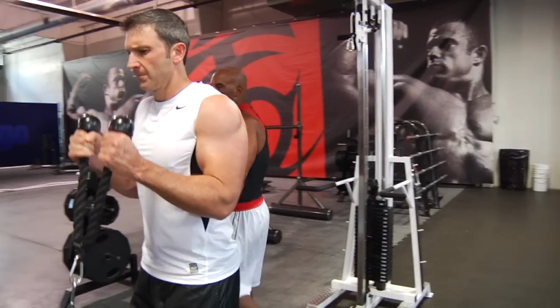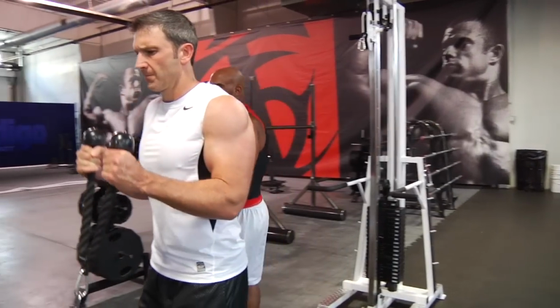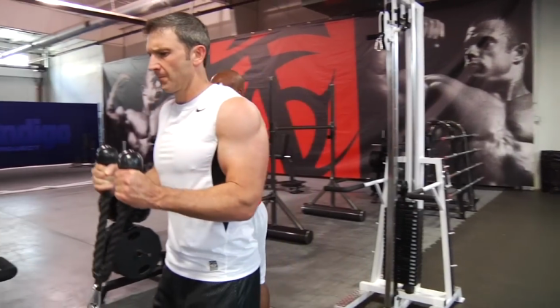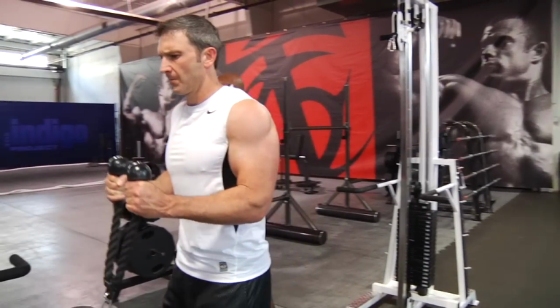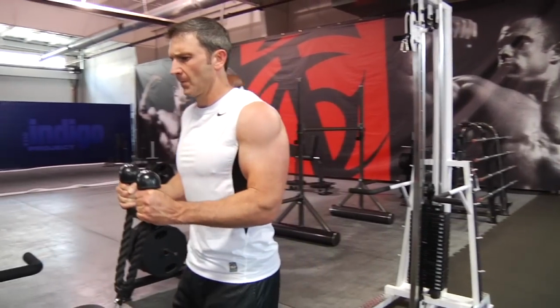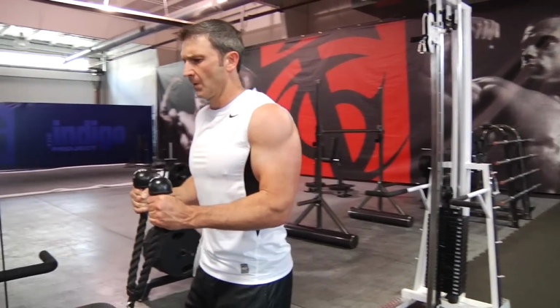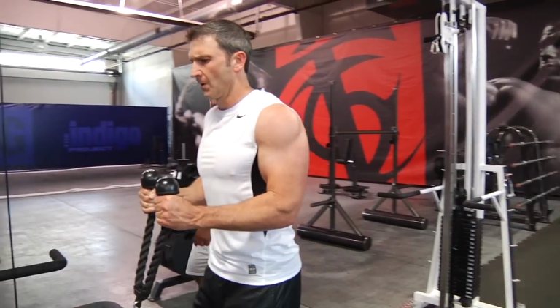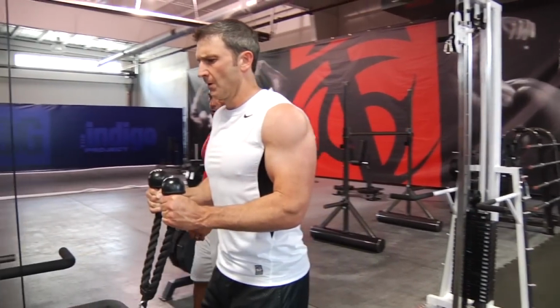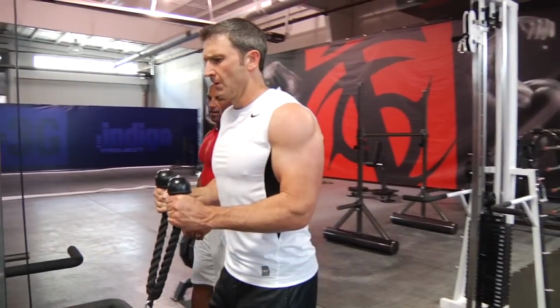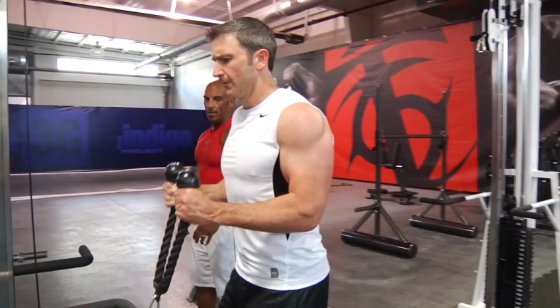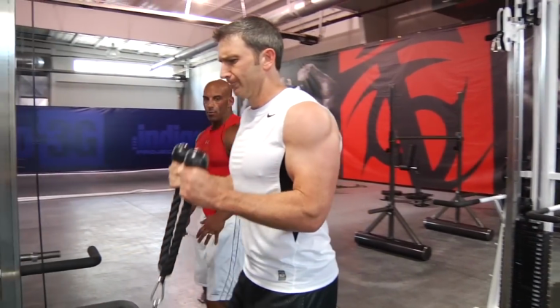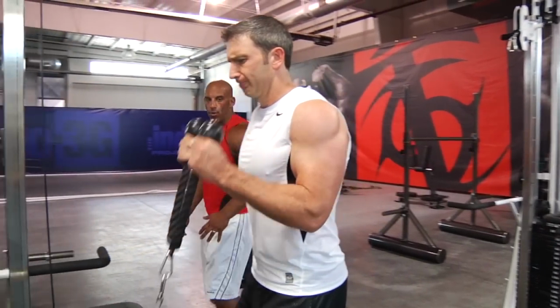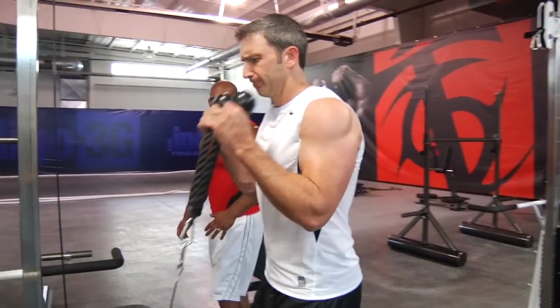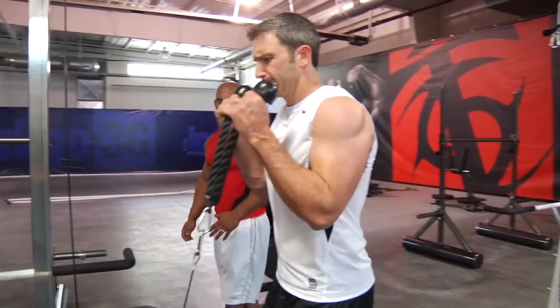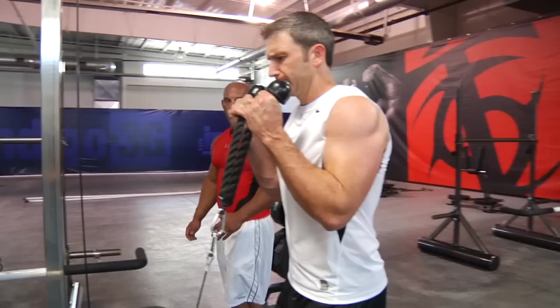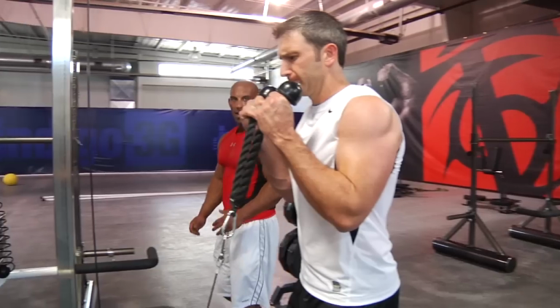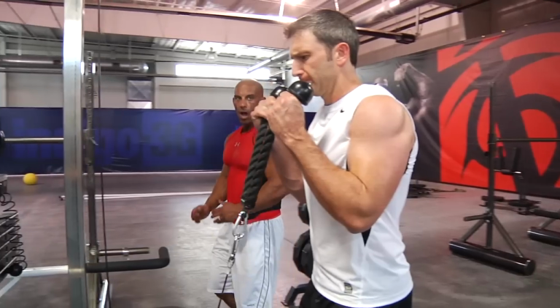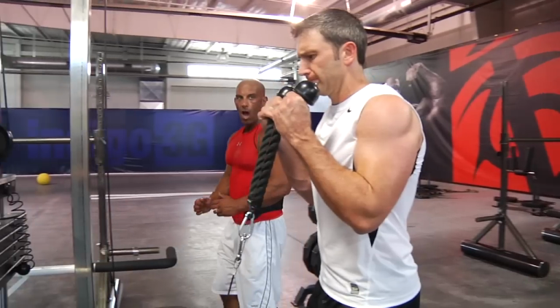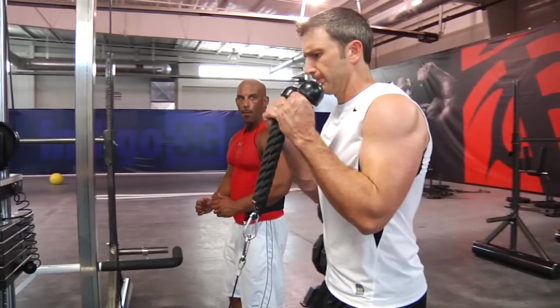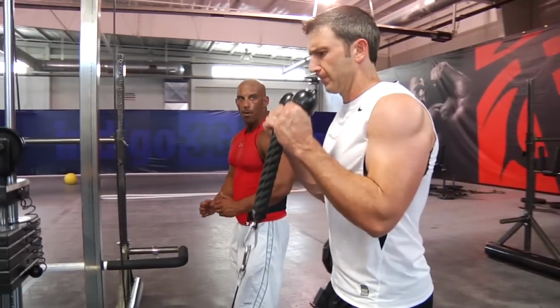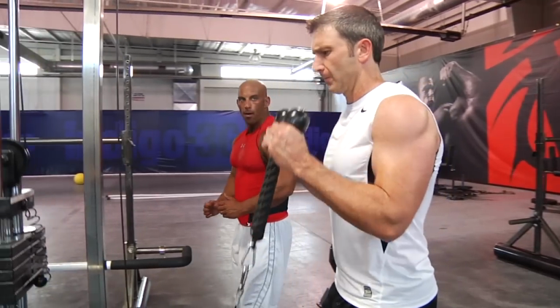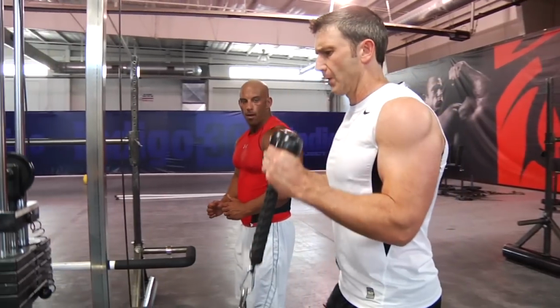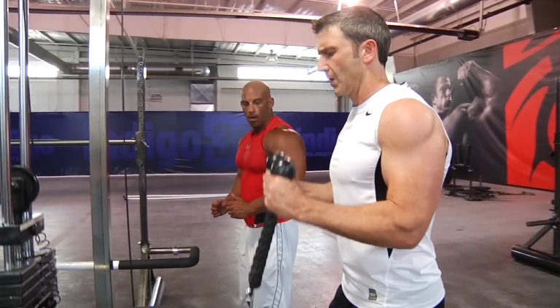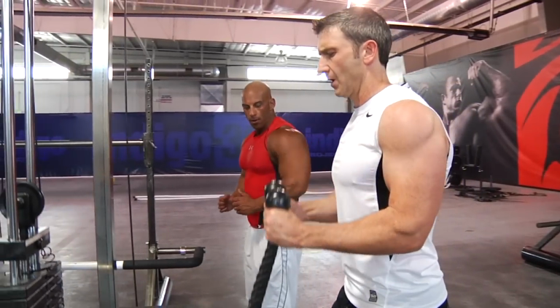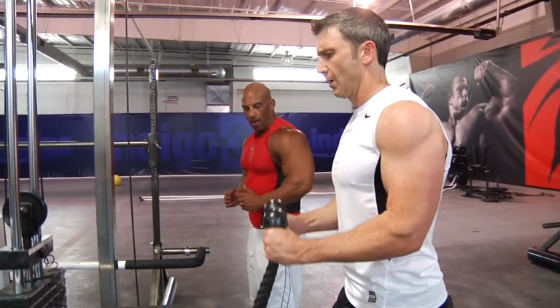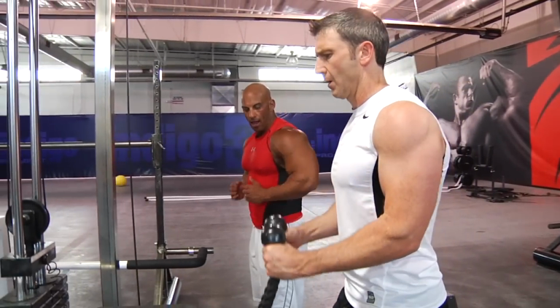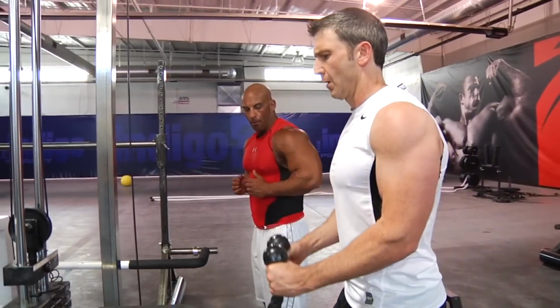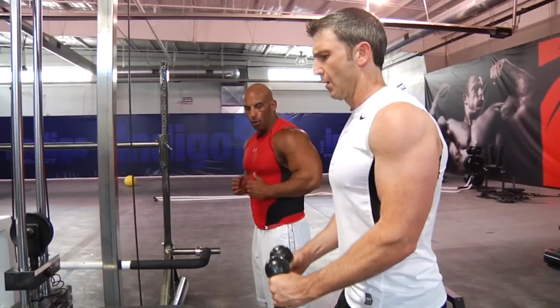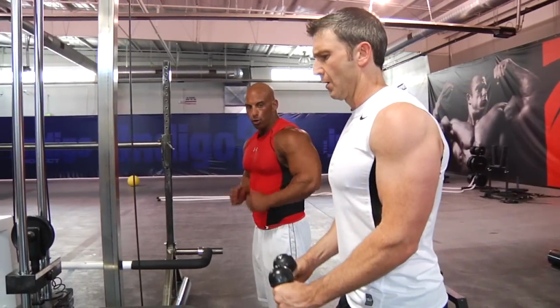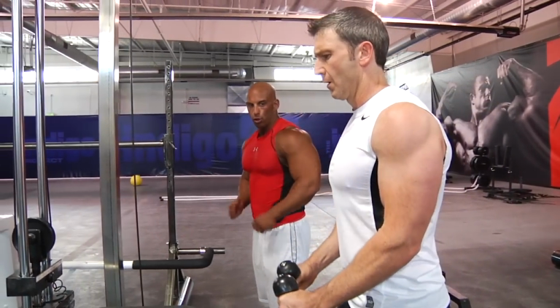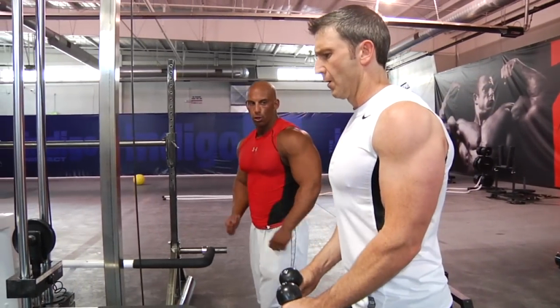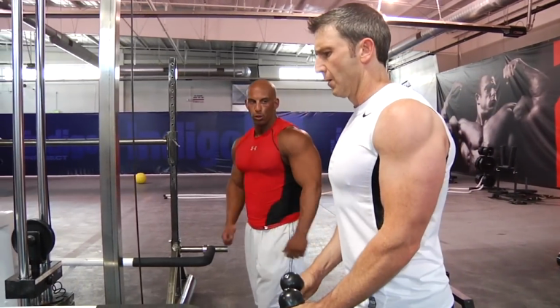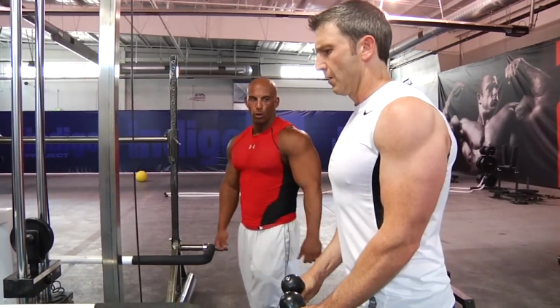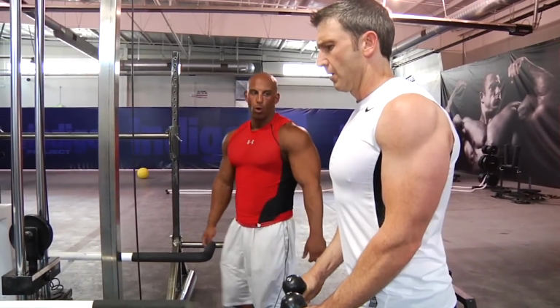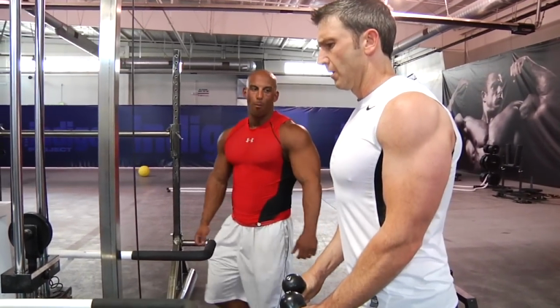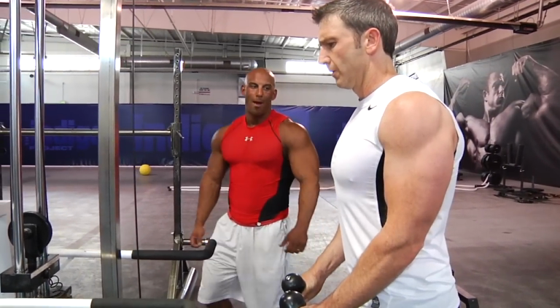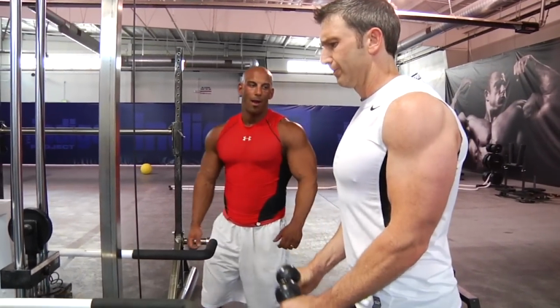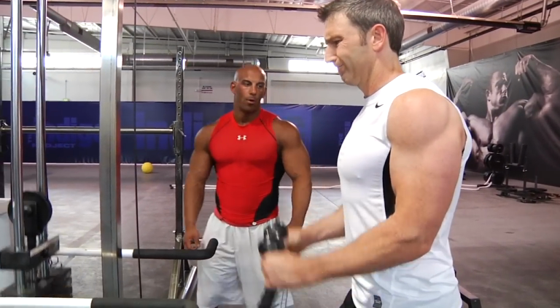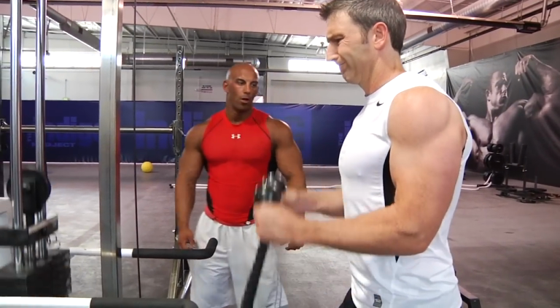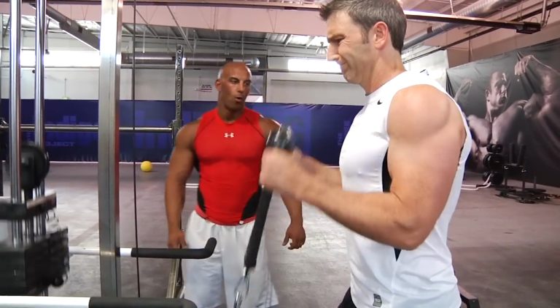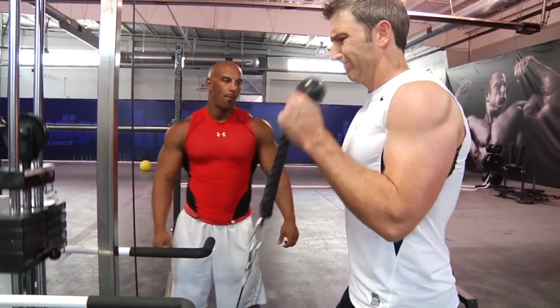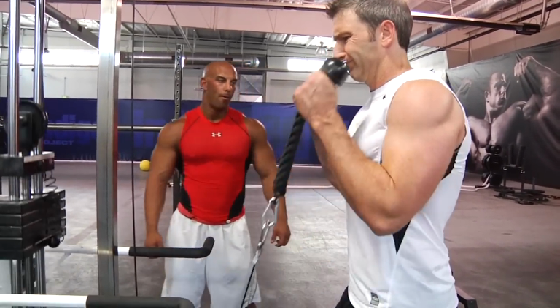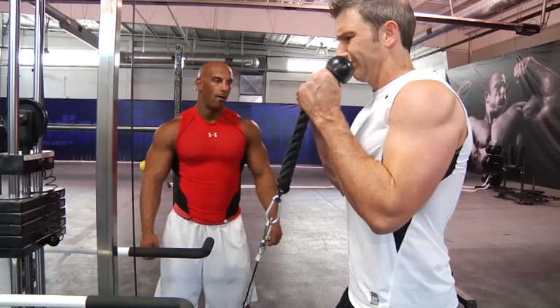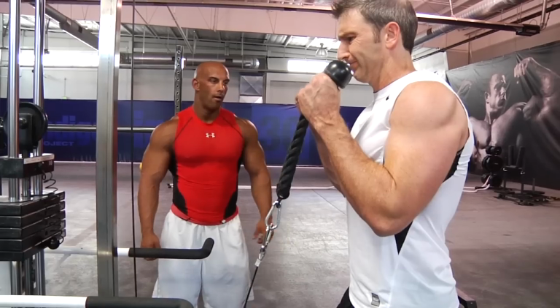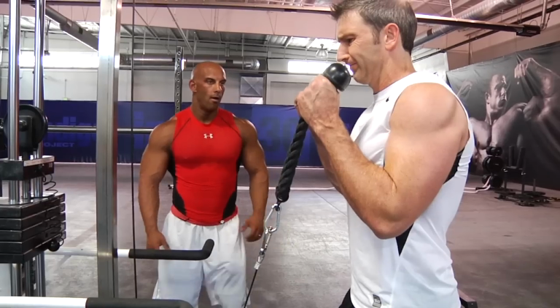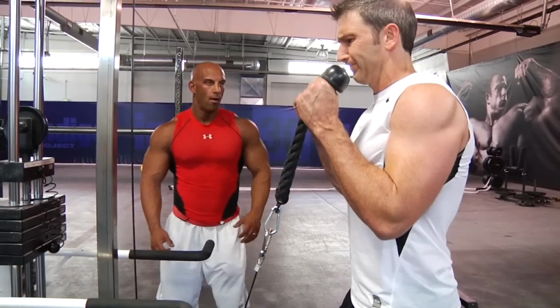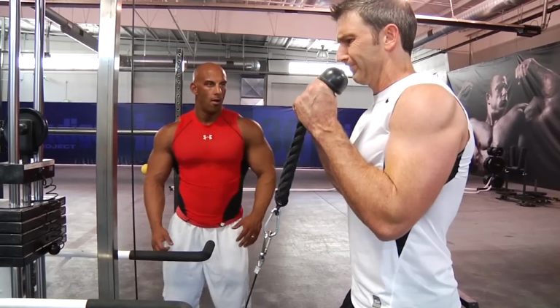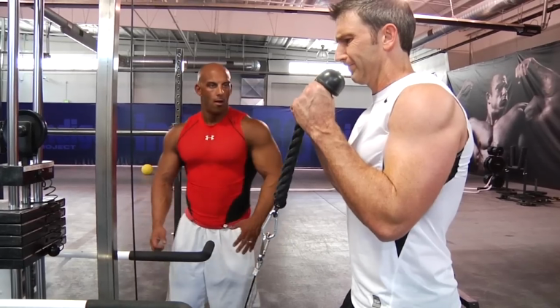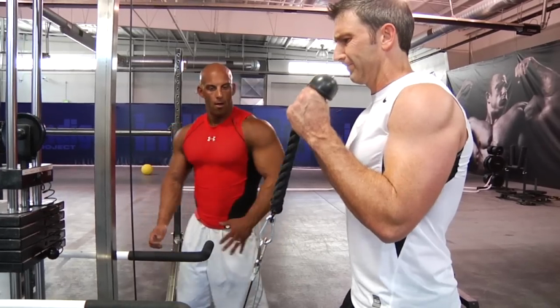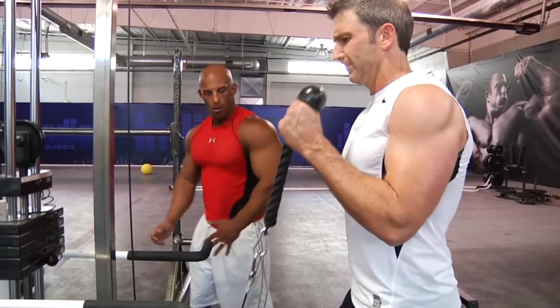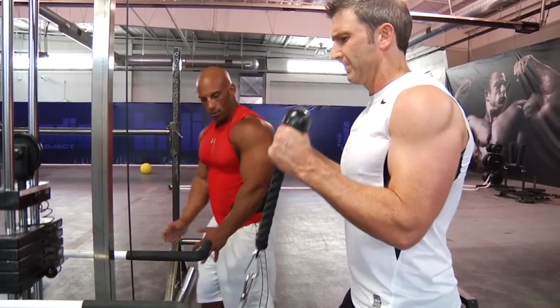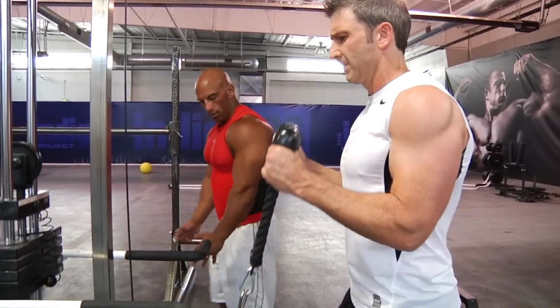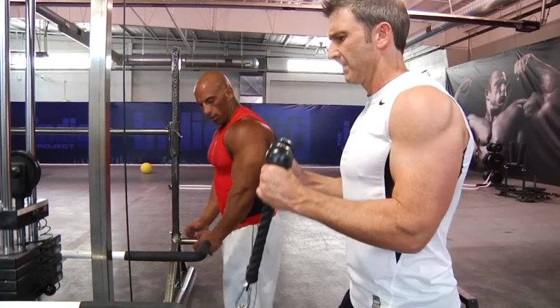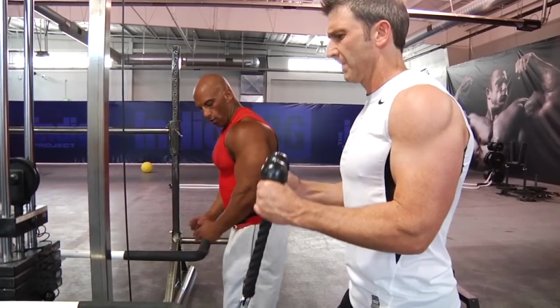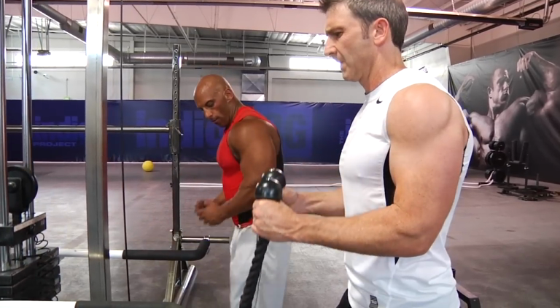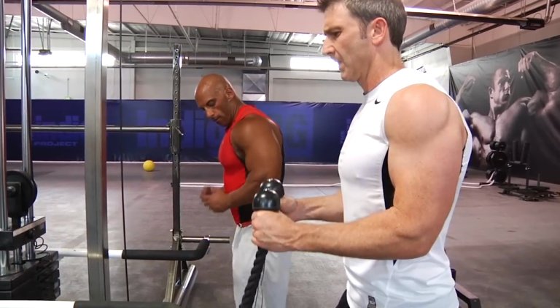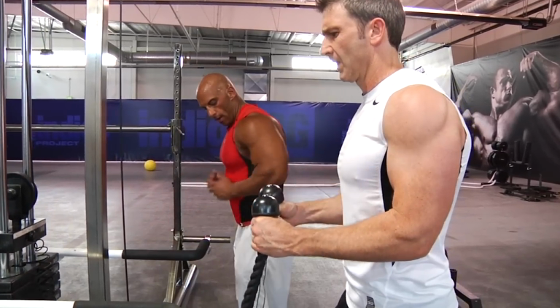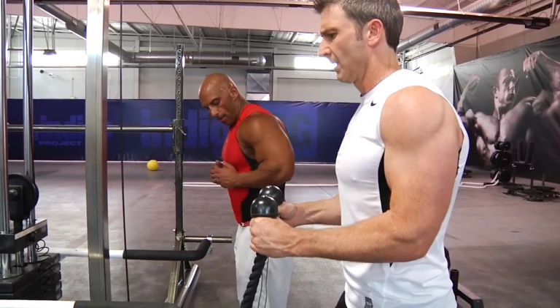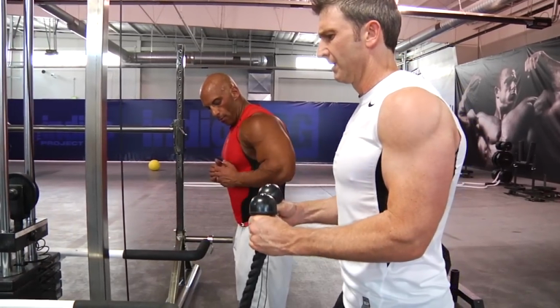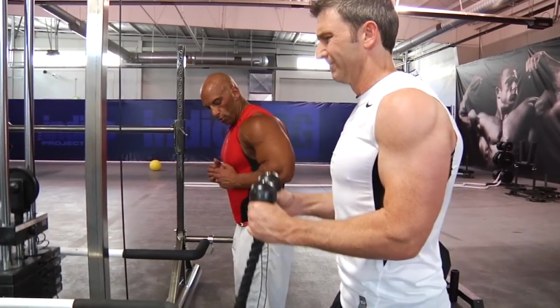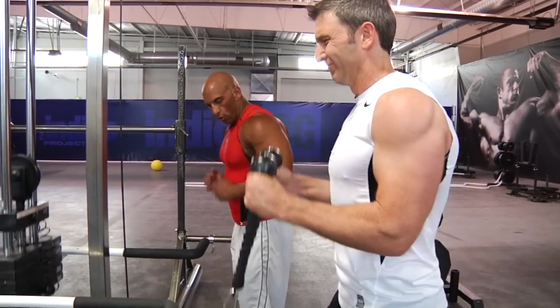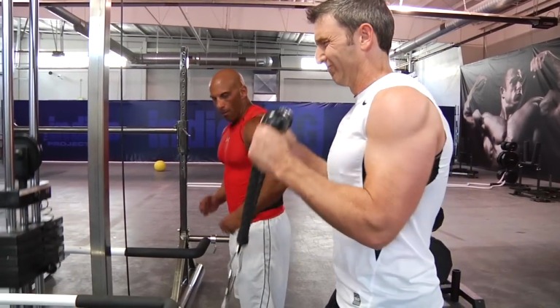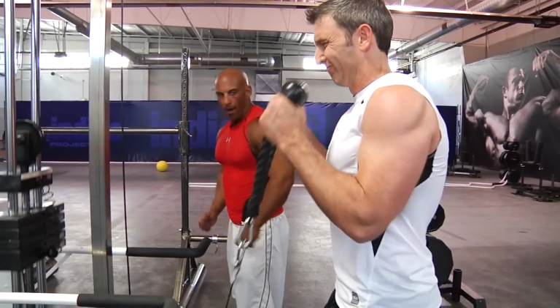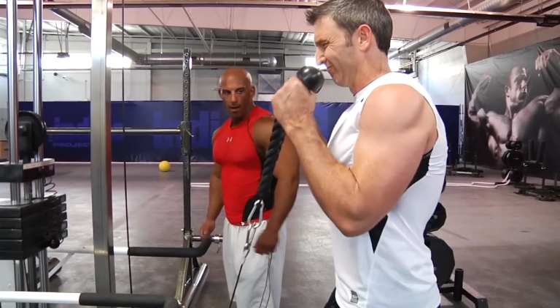Same thing with triceps — when you're curling up, the elbows should go back when you go up. When you go up, elbows go back.